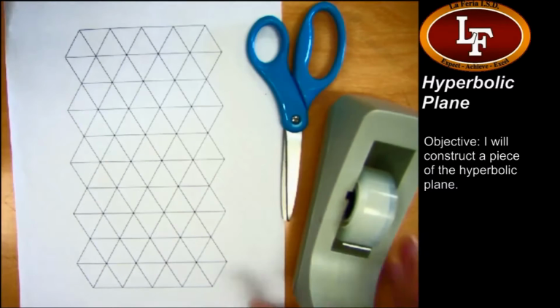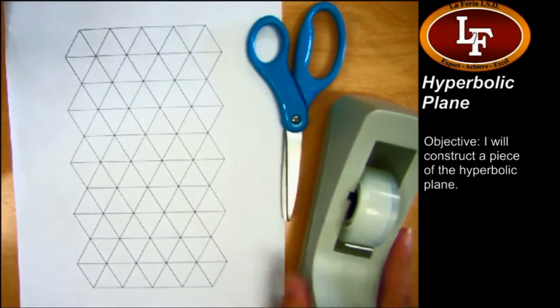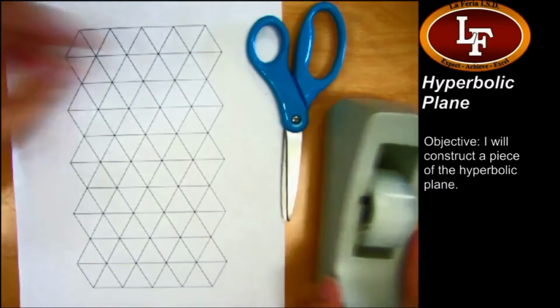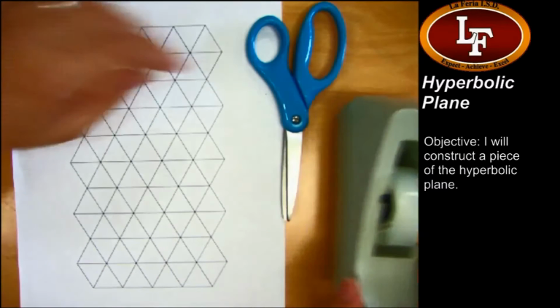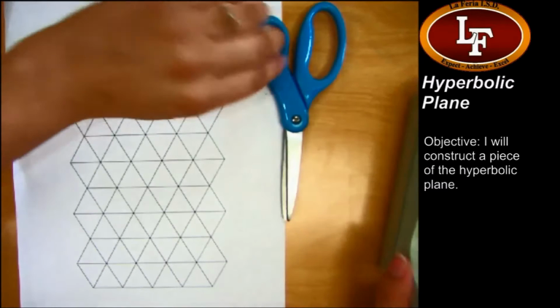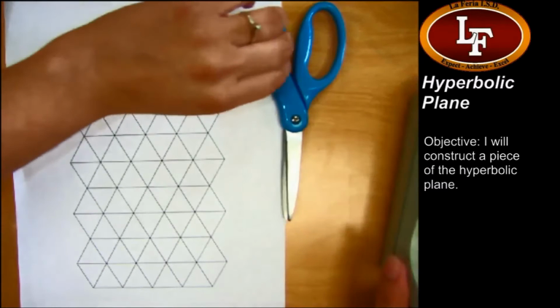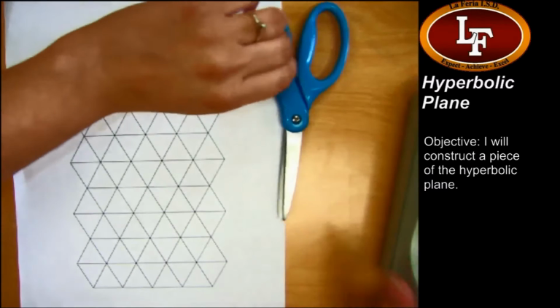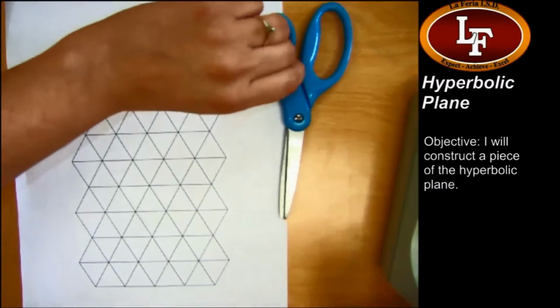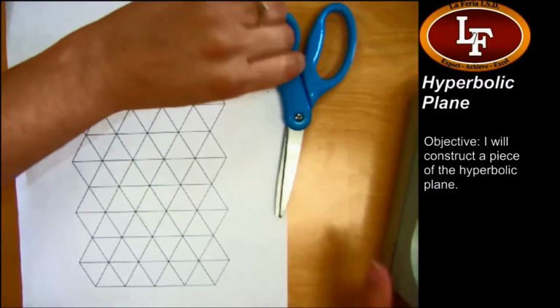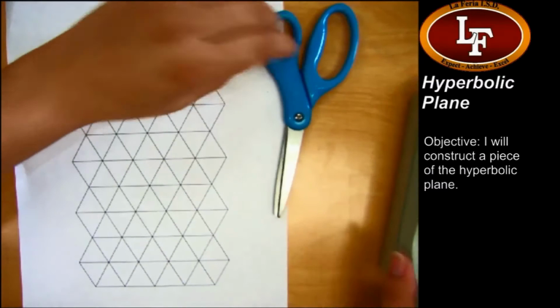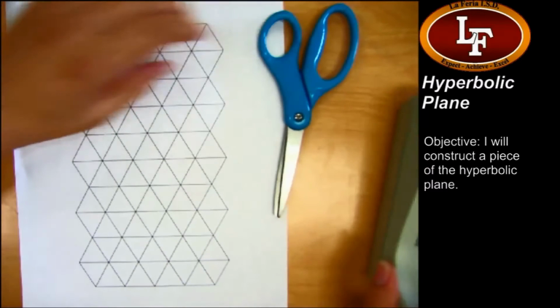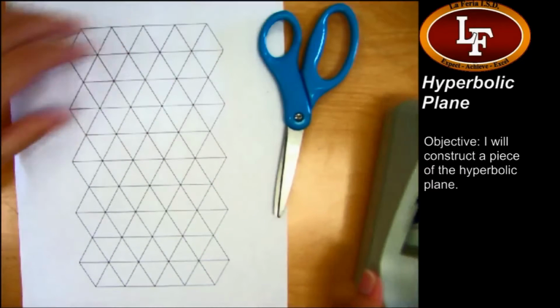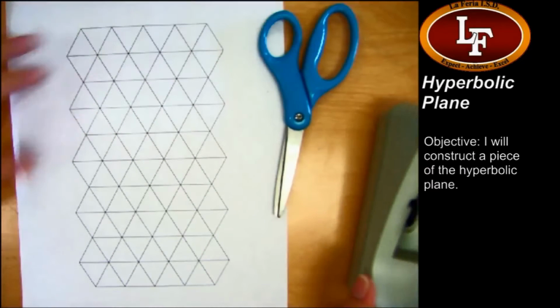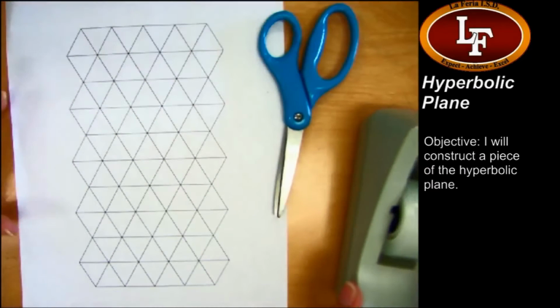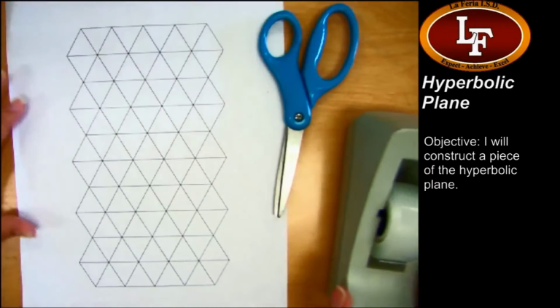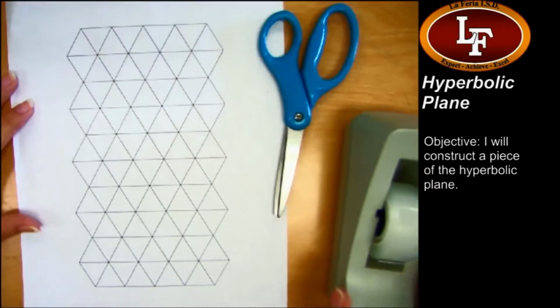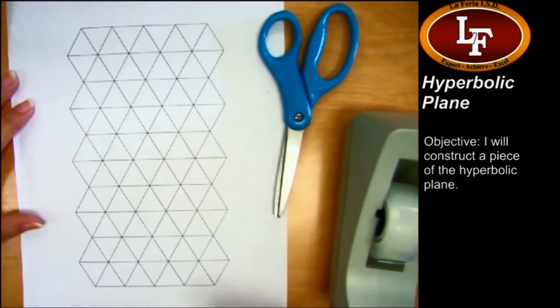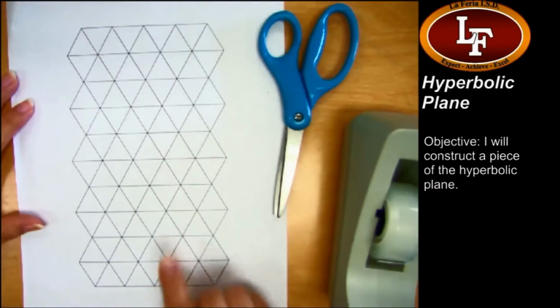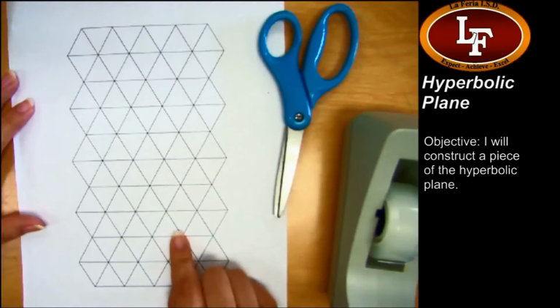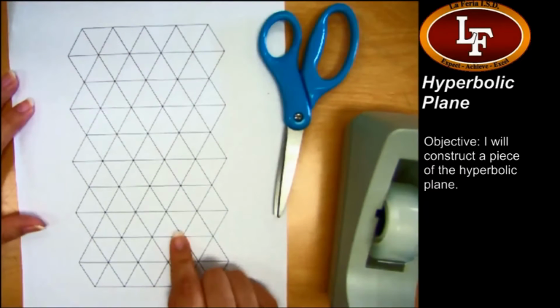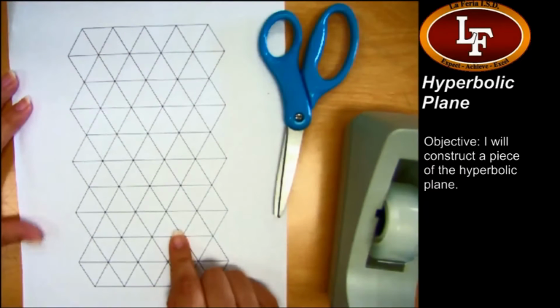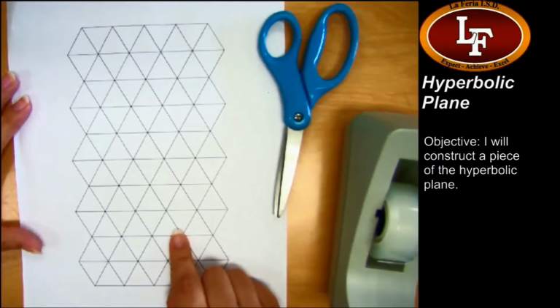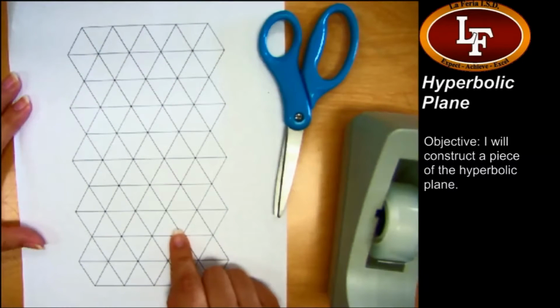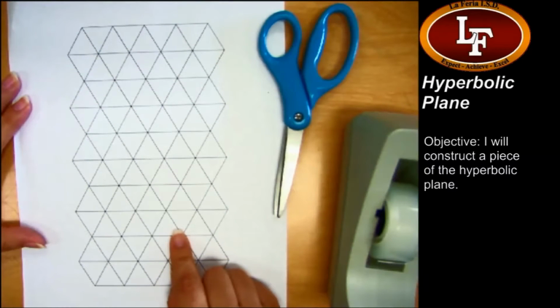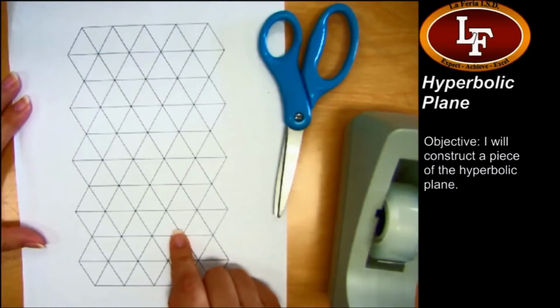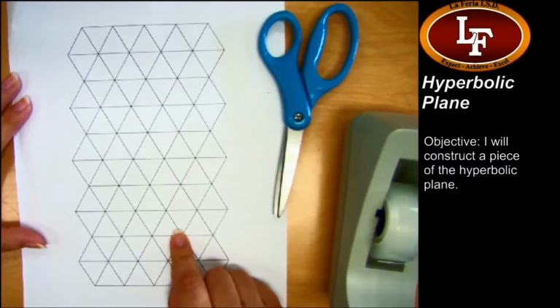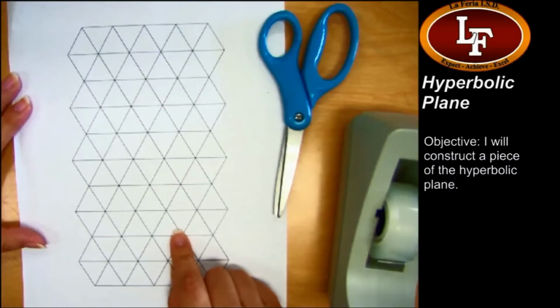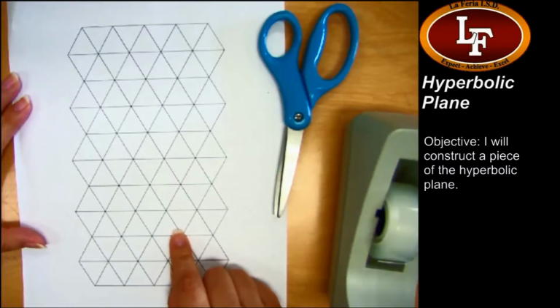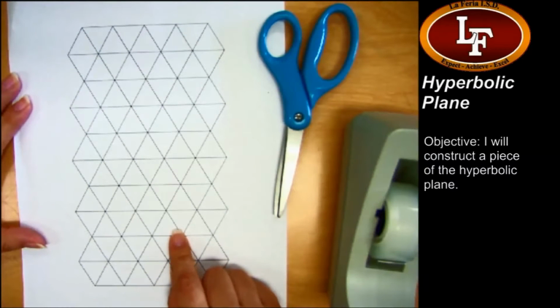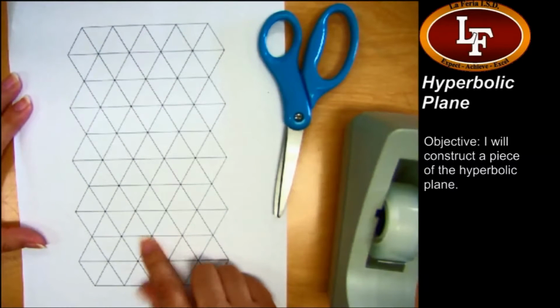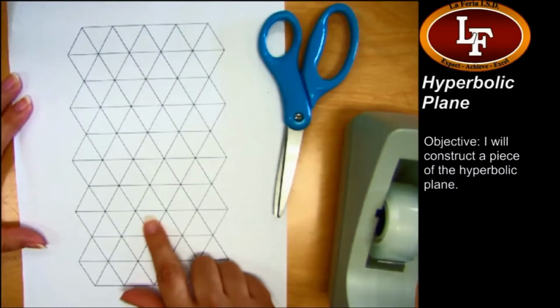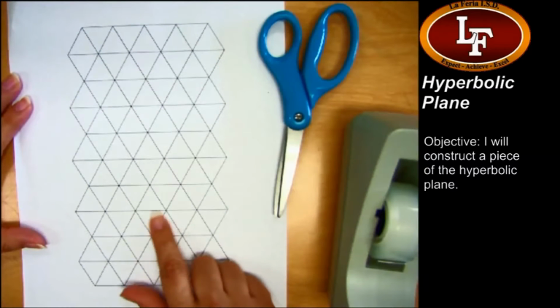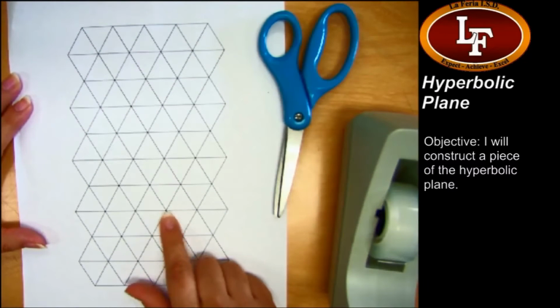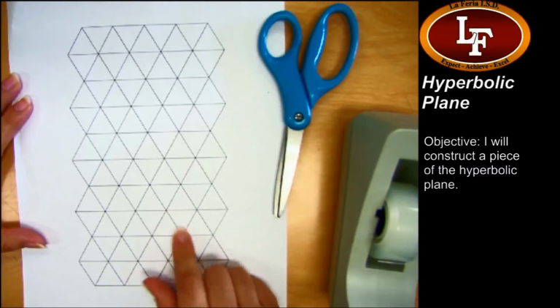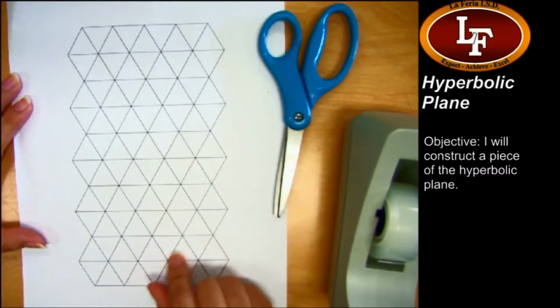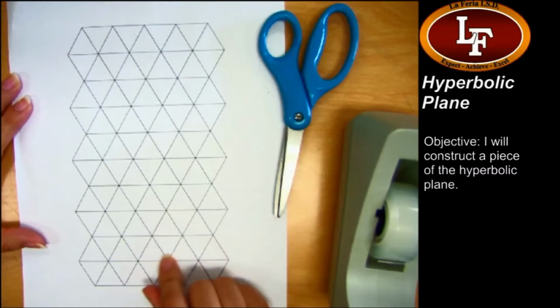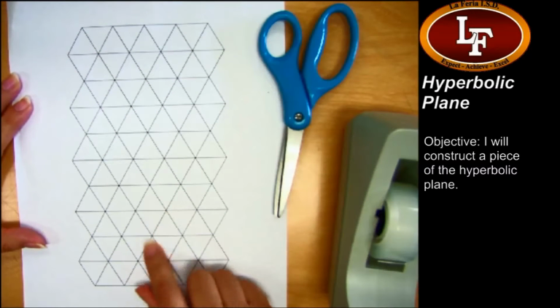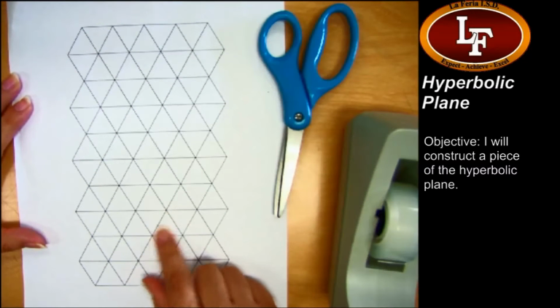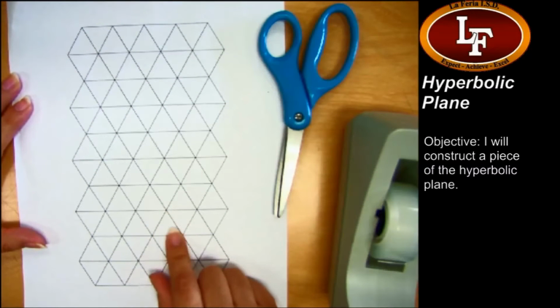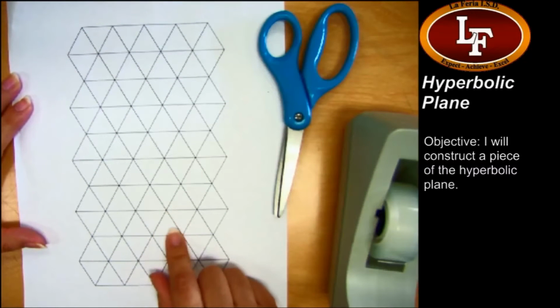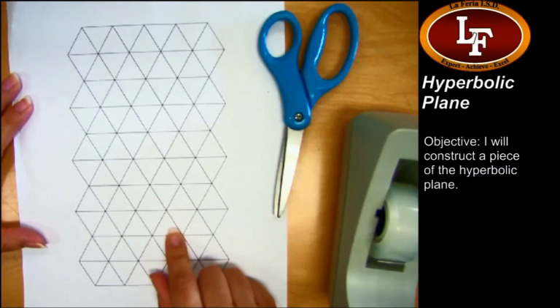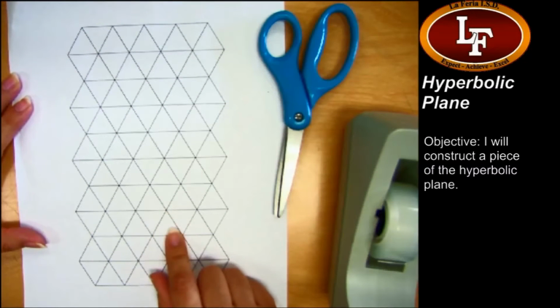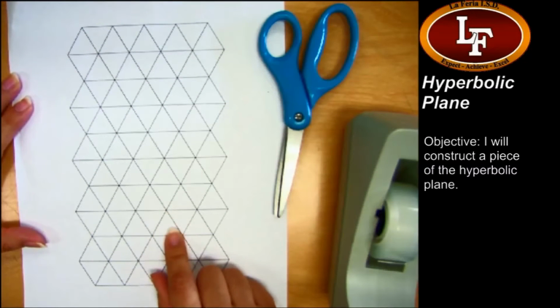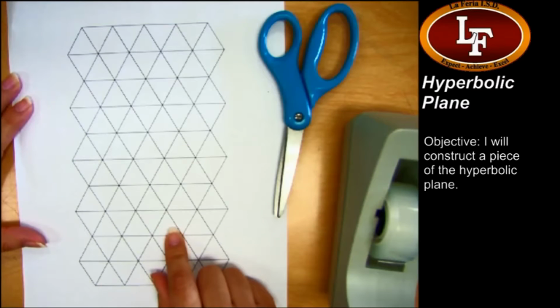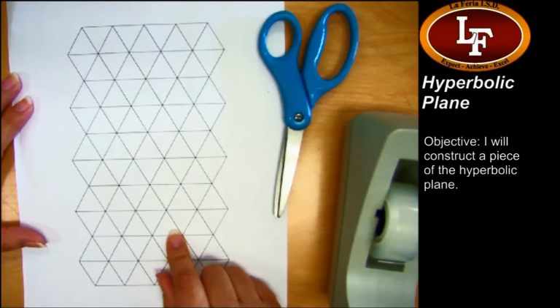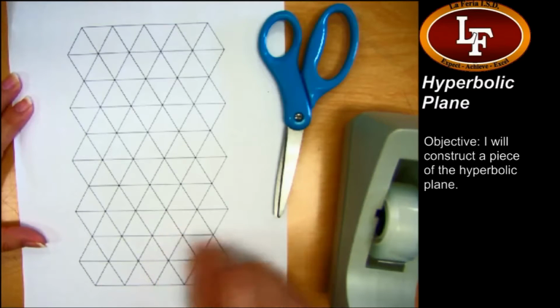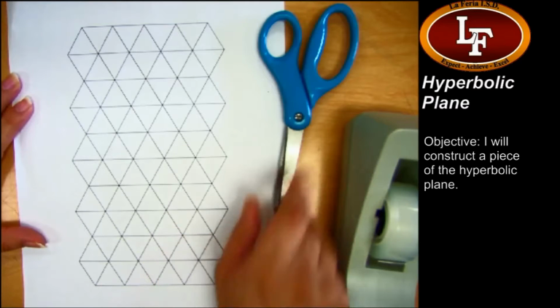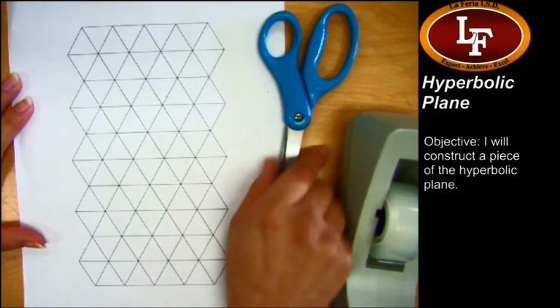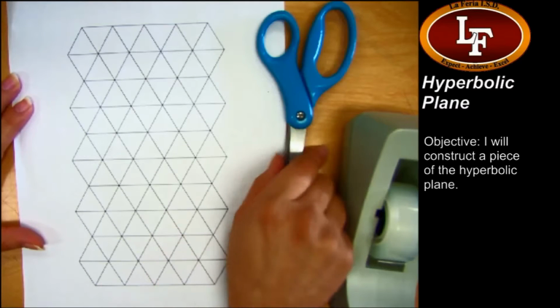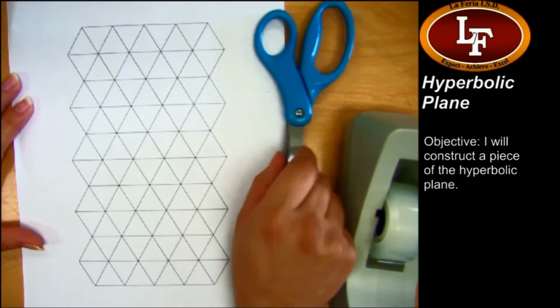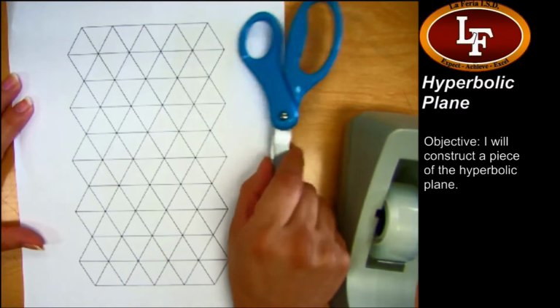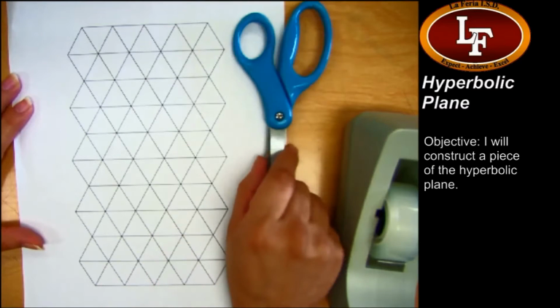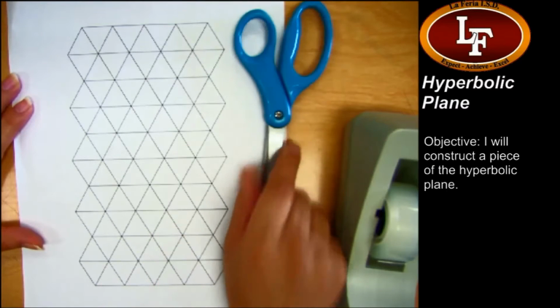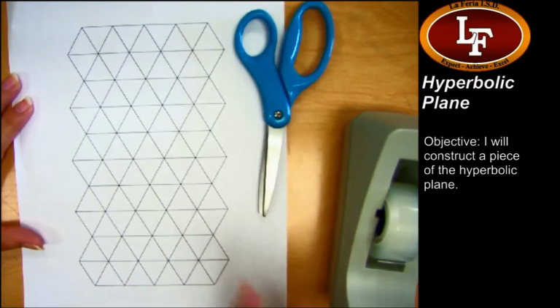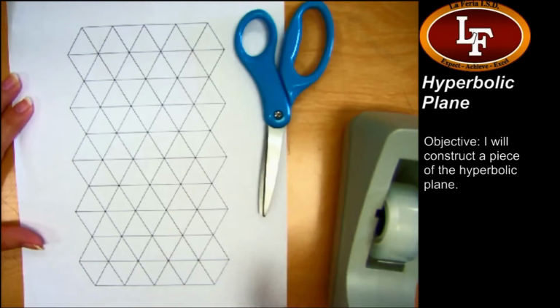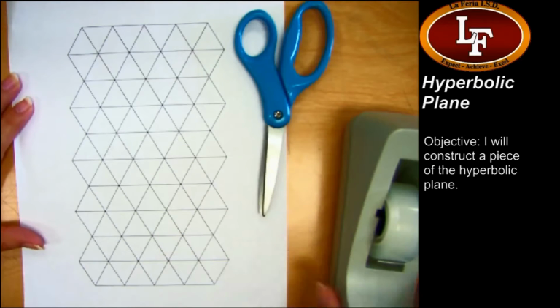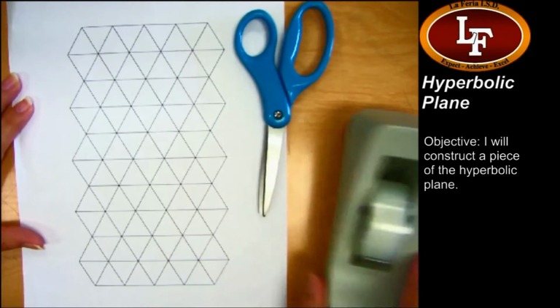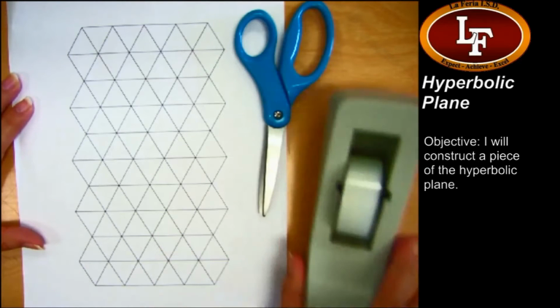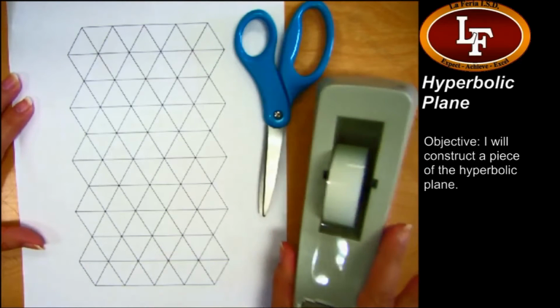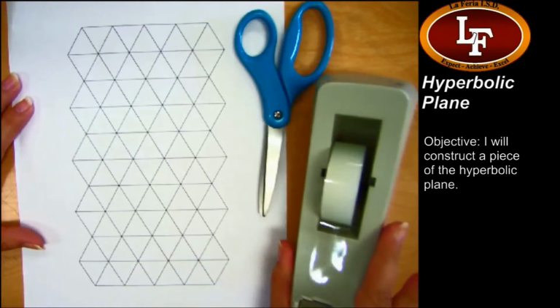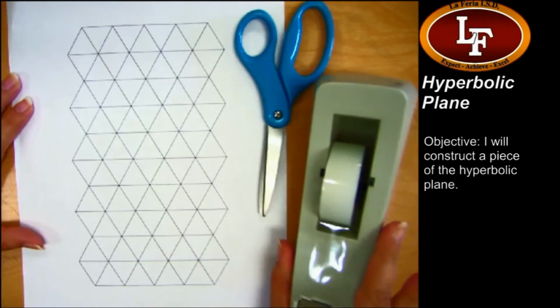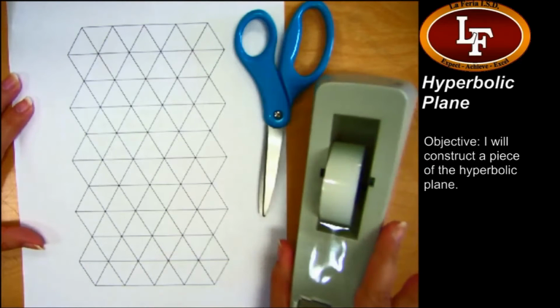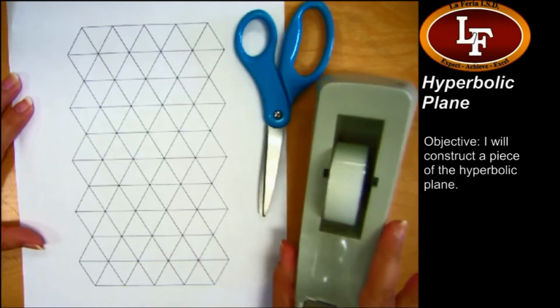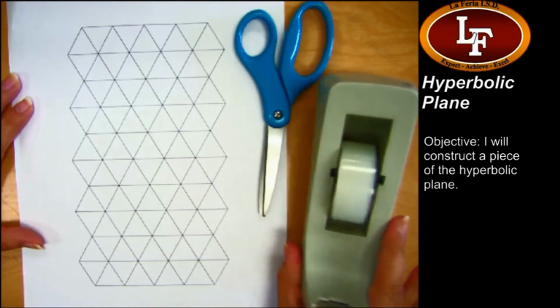What you're going to need is some paper that looks like this — it has a bunch of triangles on it — some scissors, and some sketch tape.